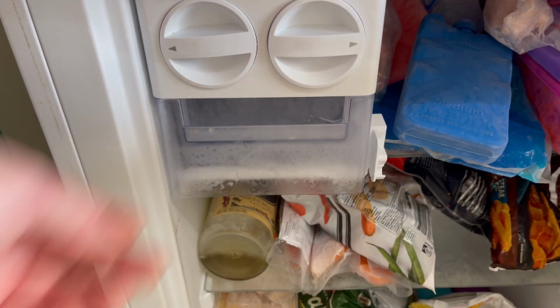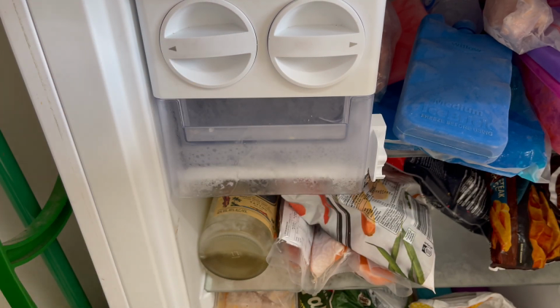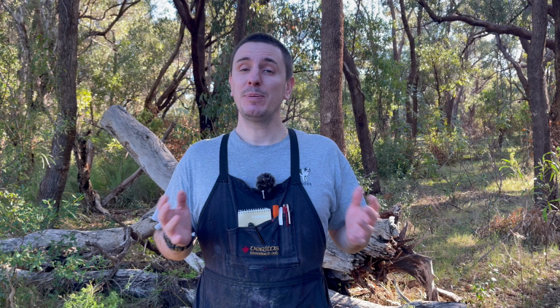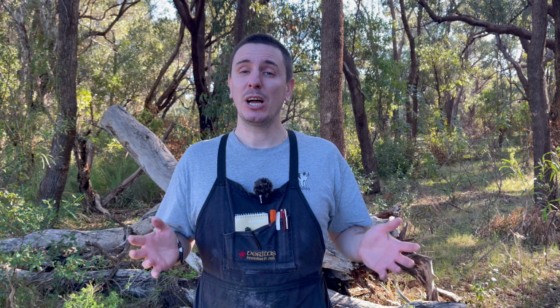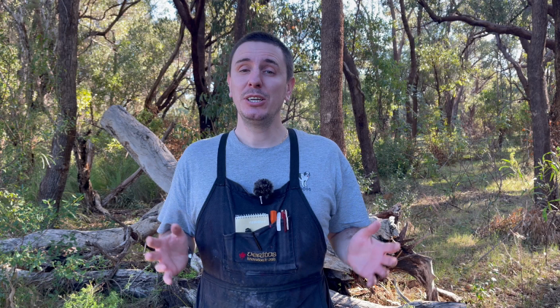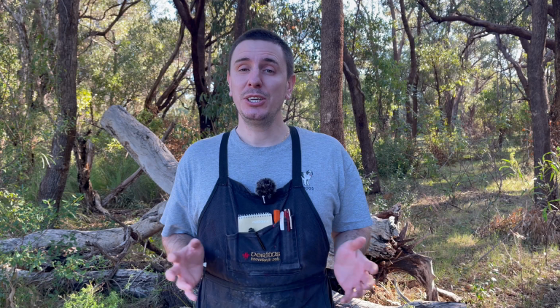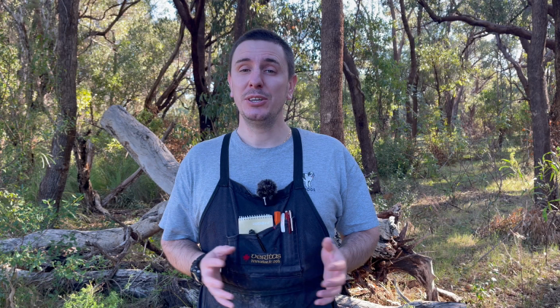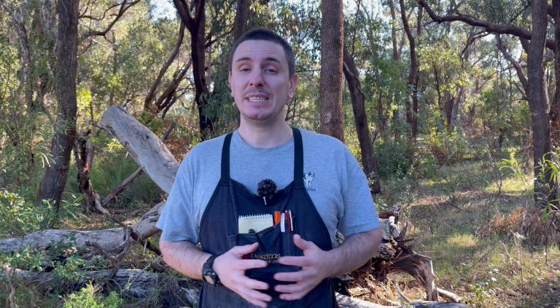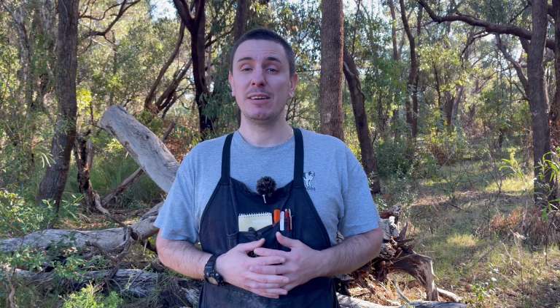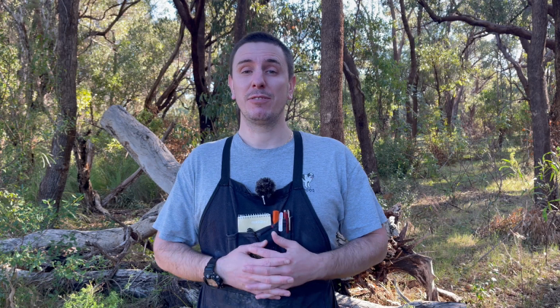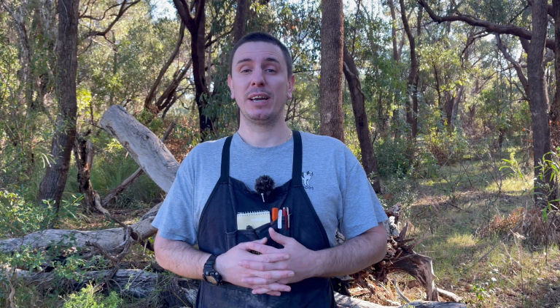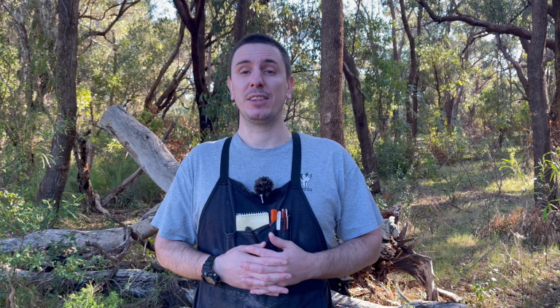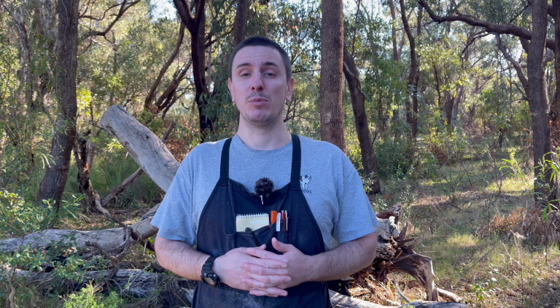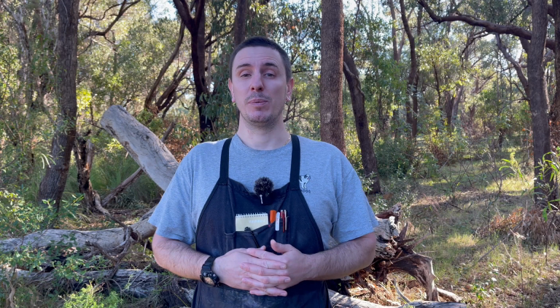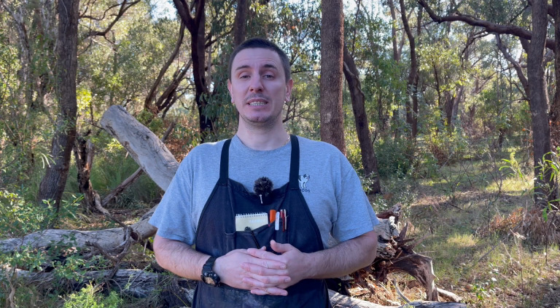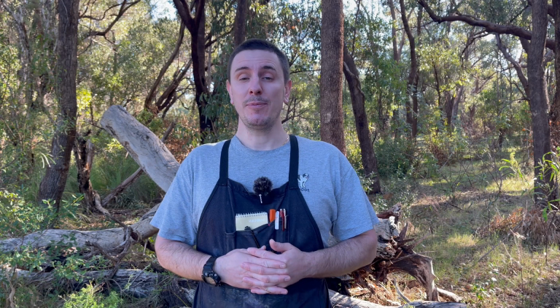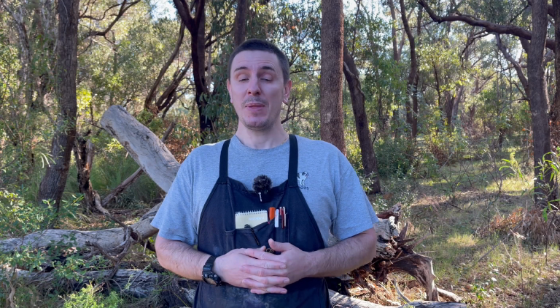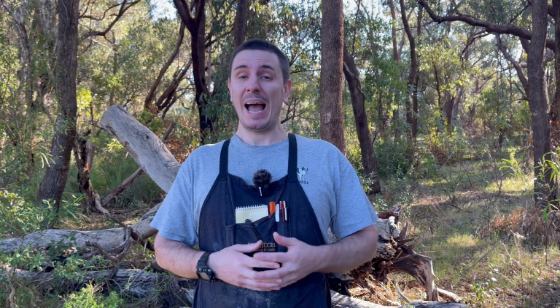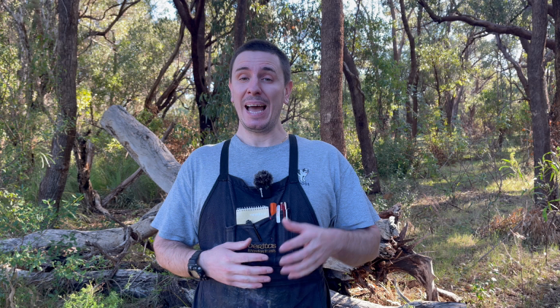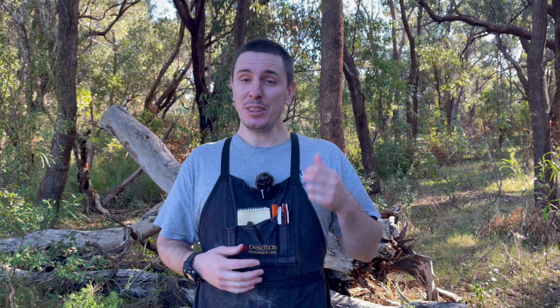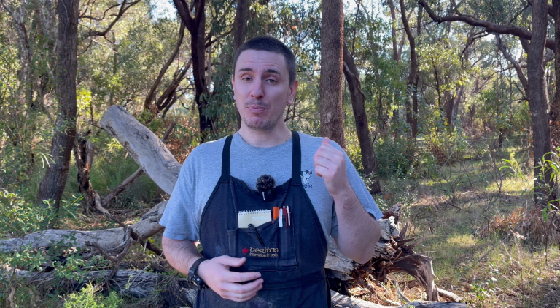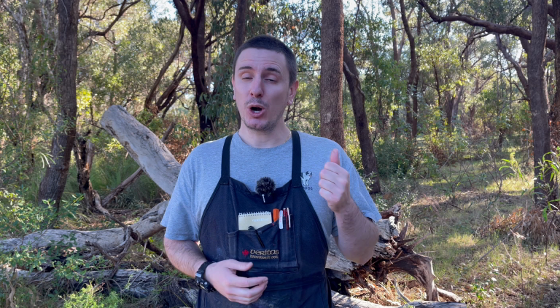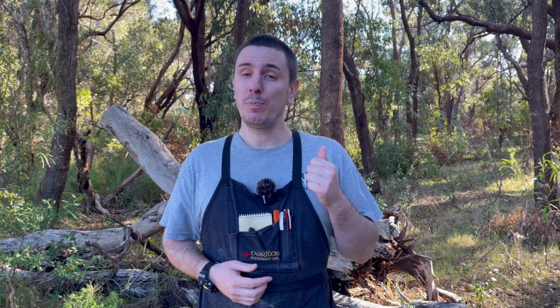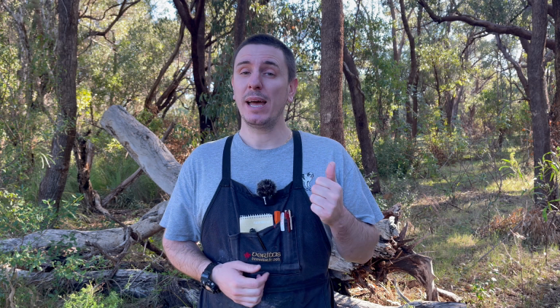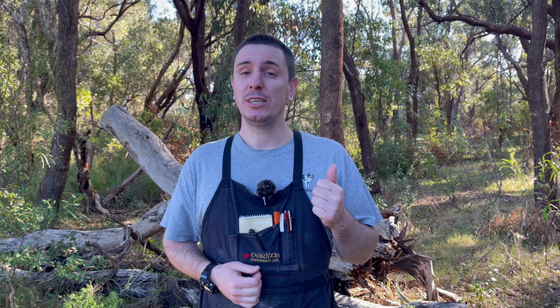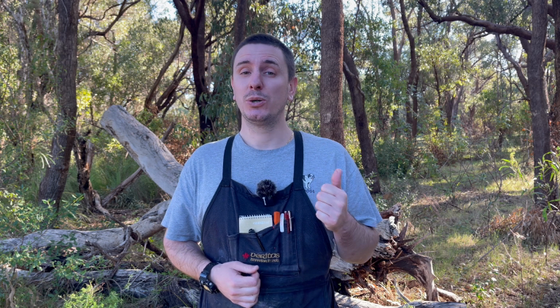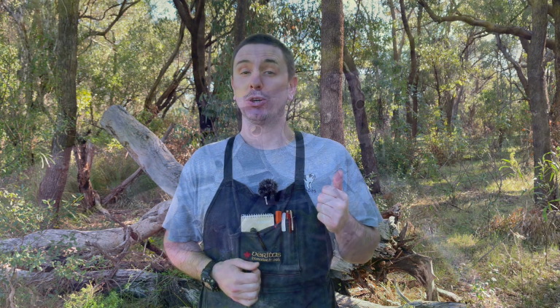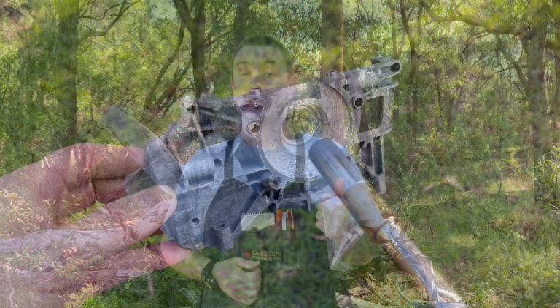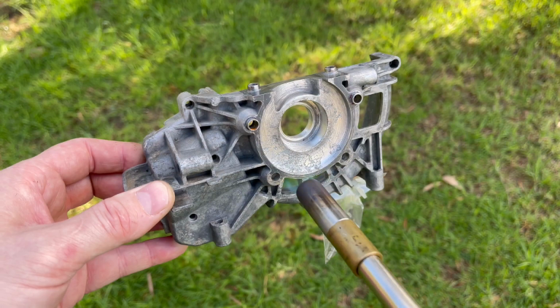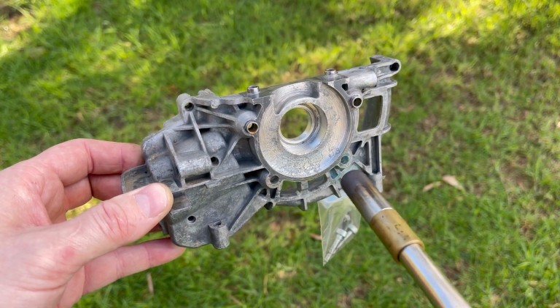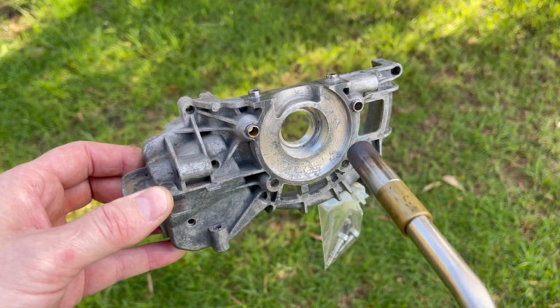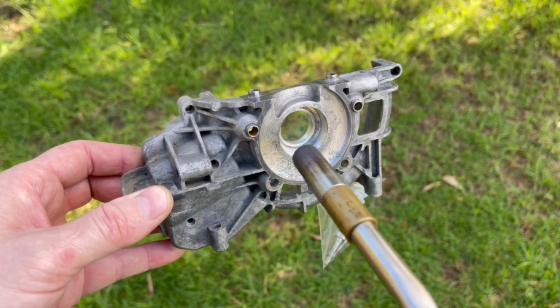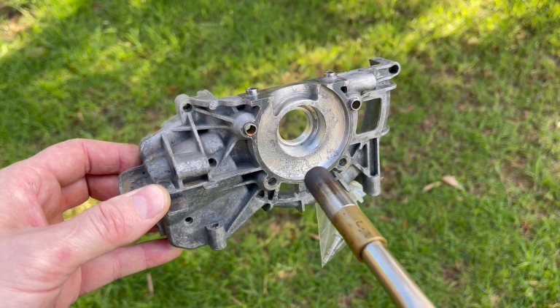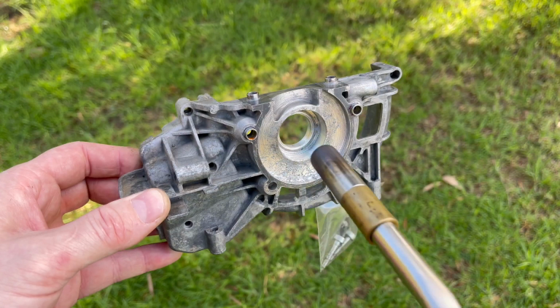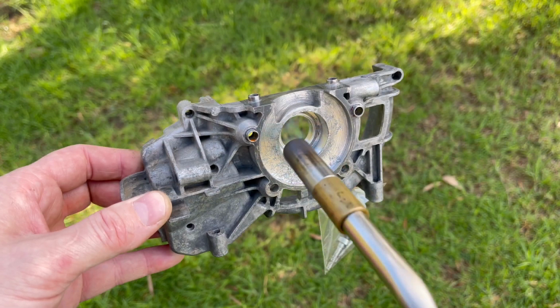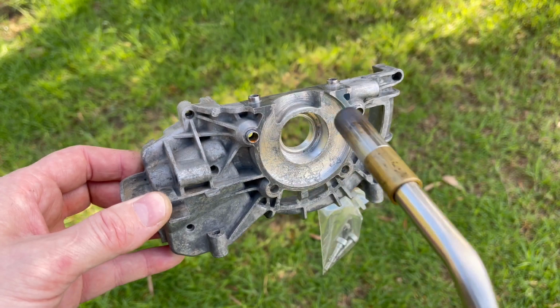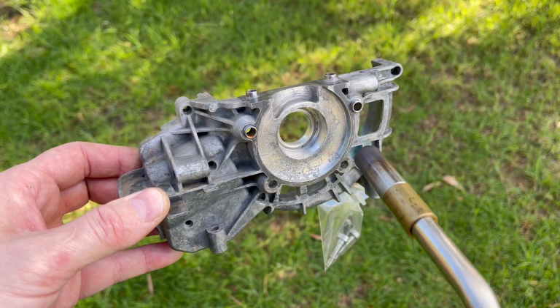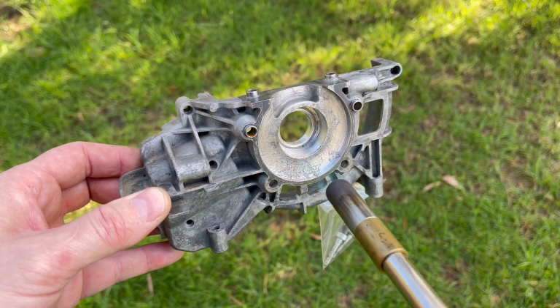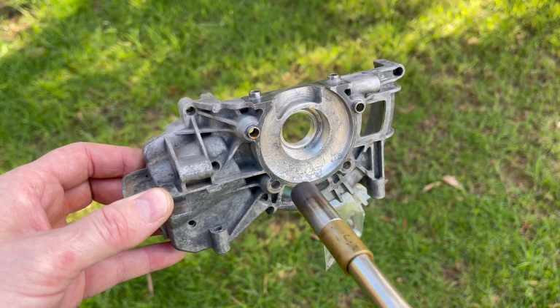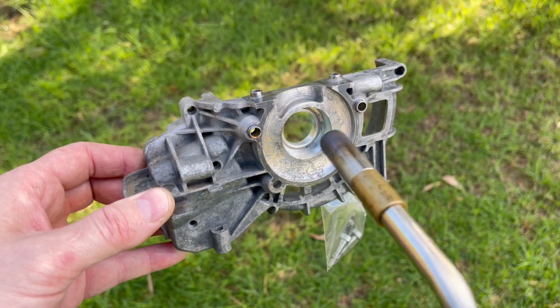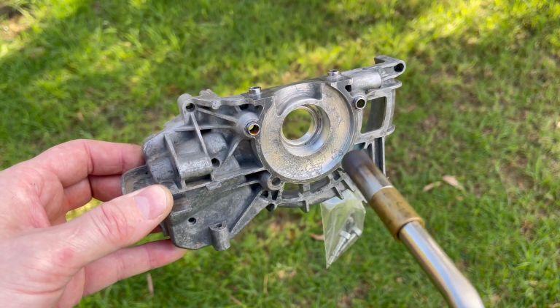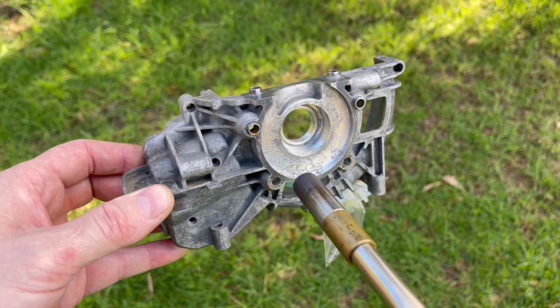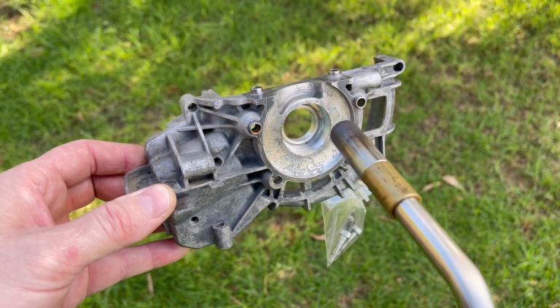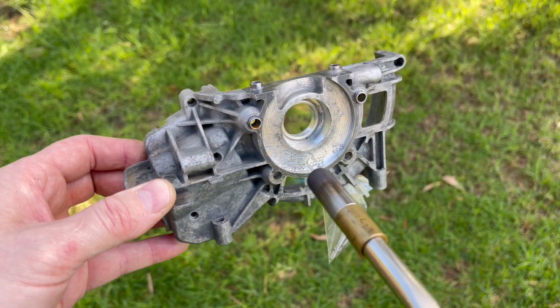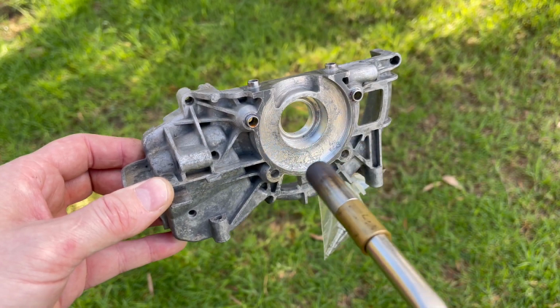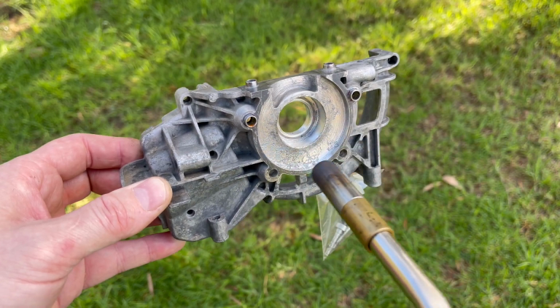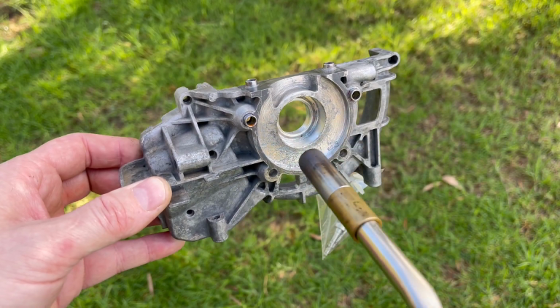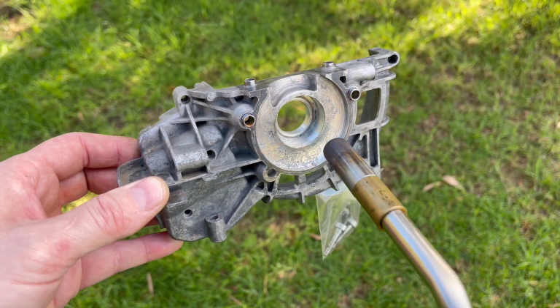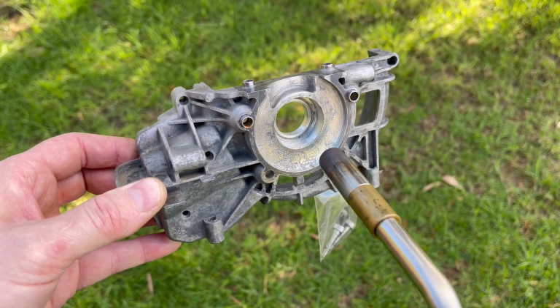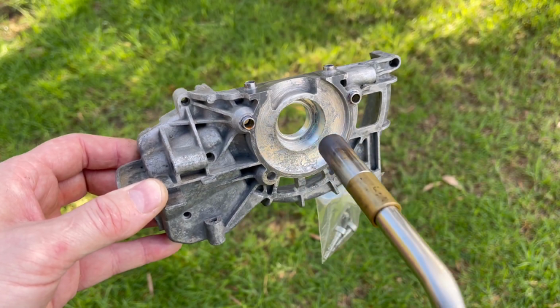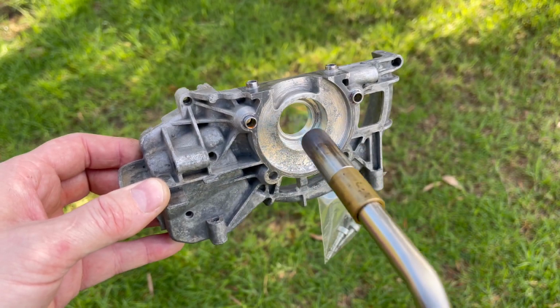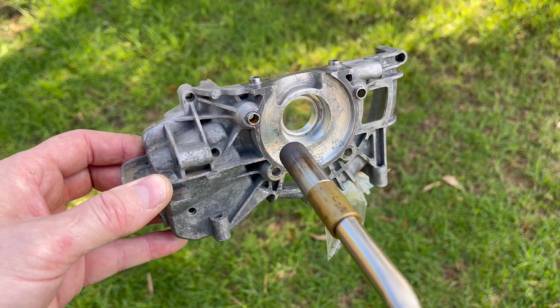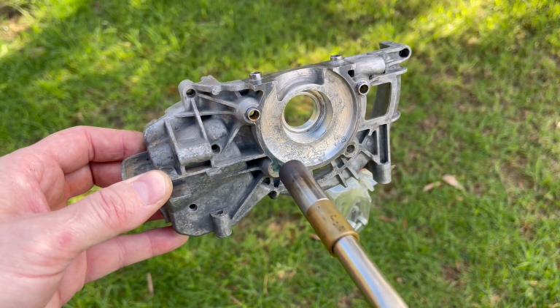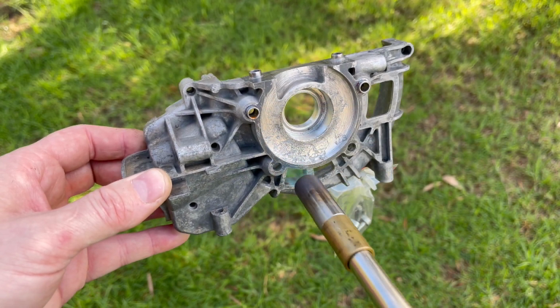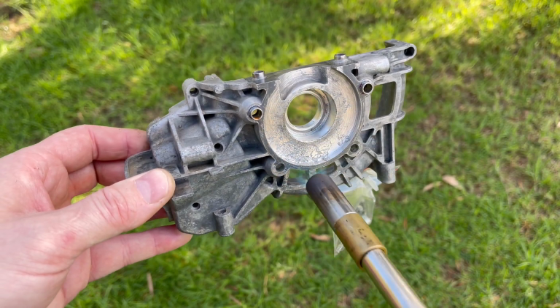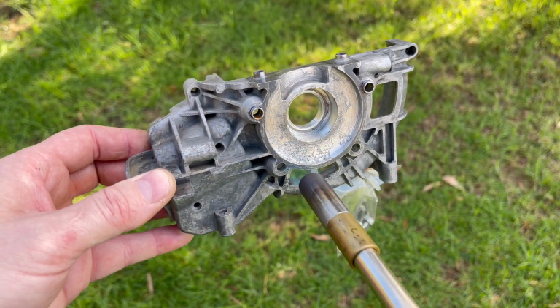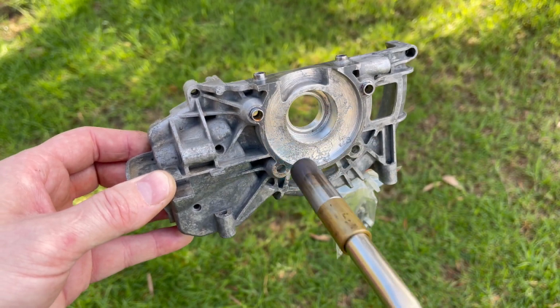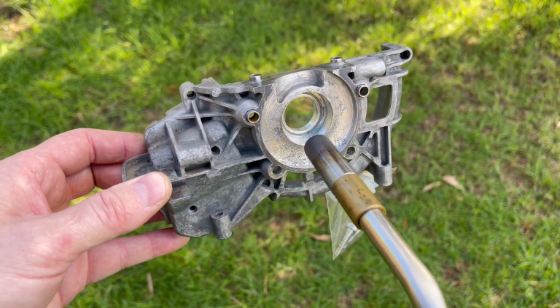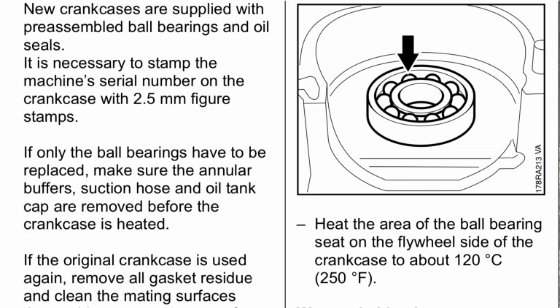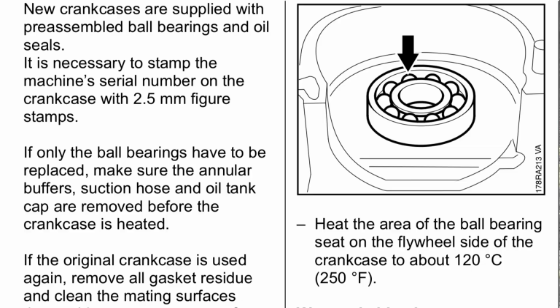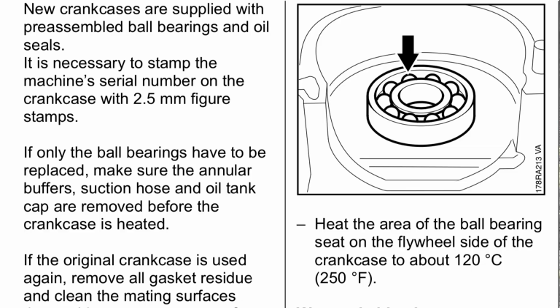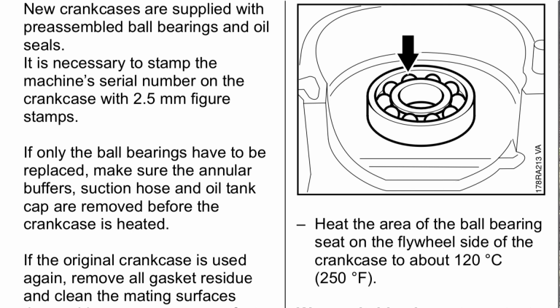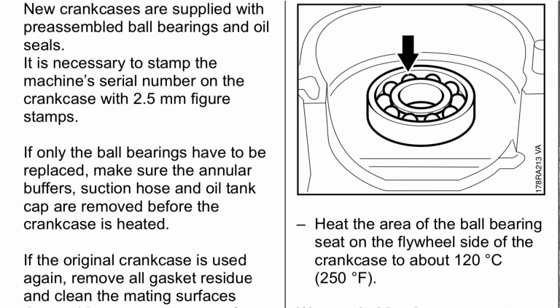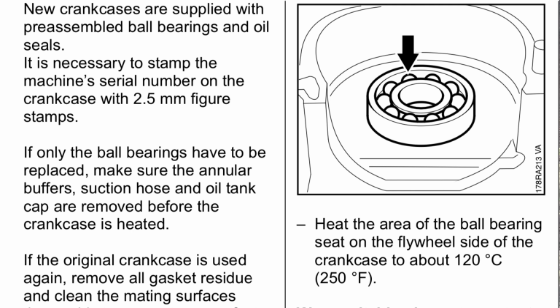Next we're going to use the infrared thermometer and the propane torch on high heat to bring that bearing pocket to the manufacturer's specified temperature.